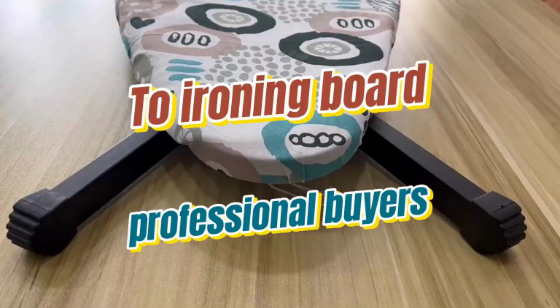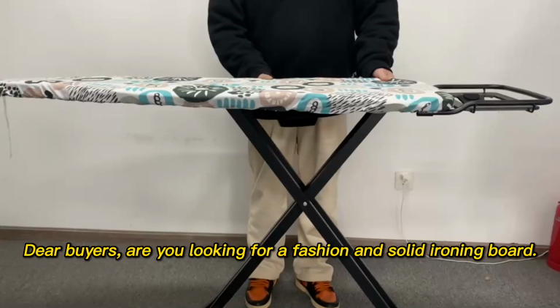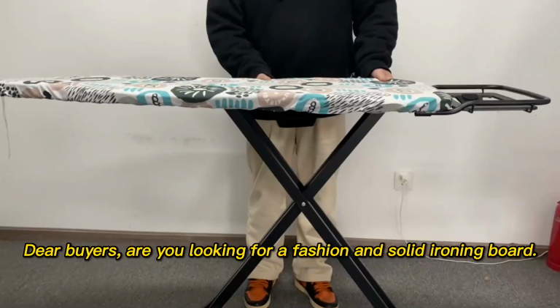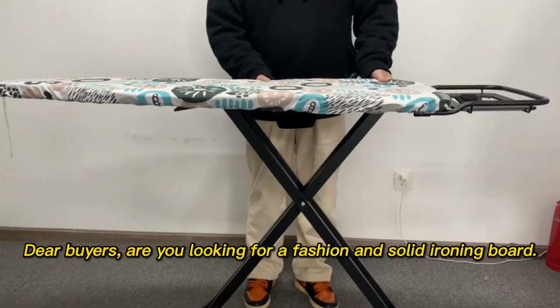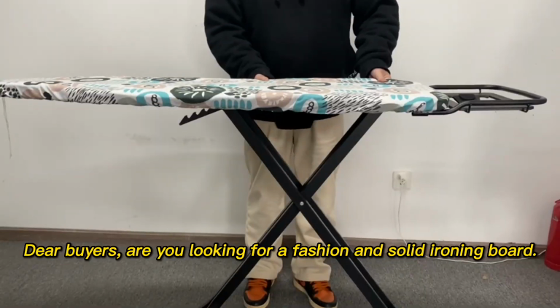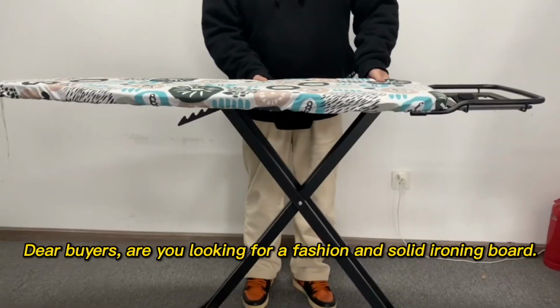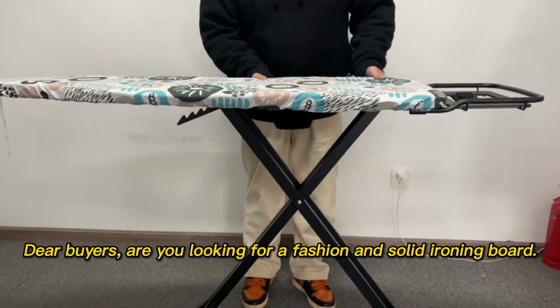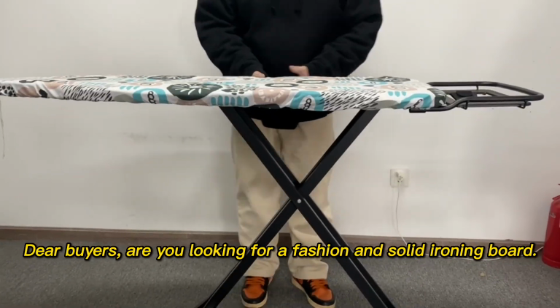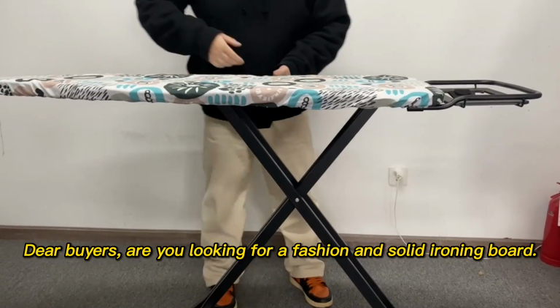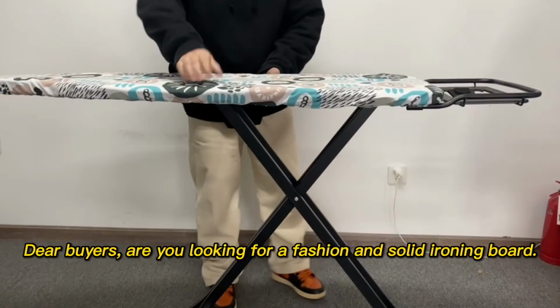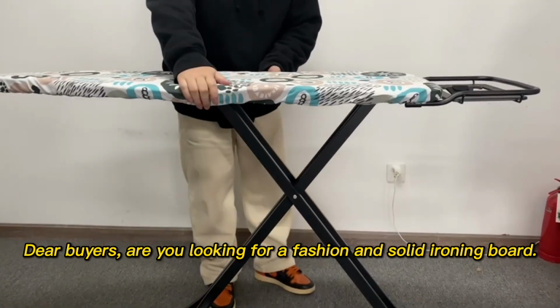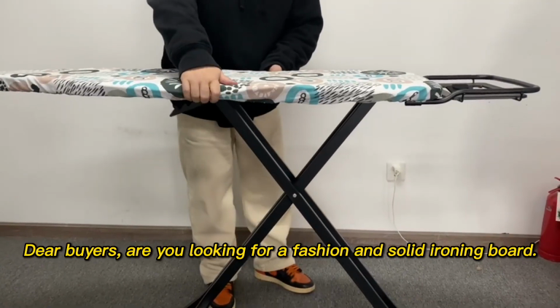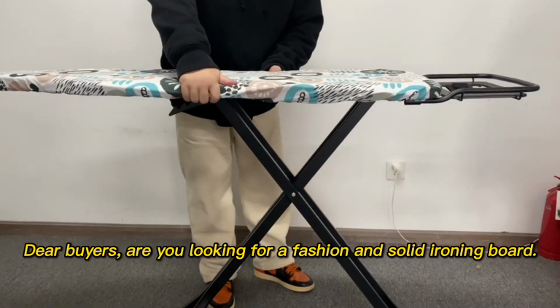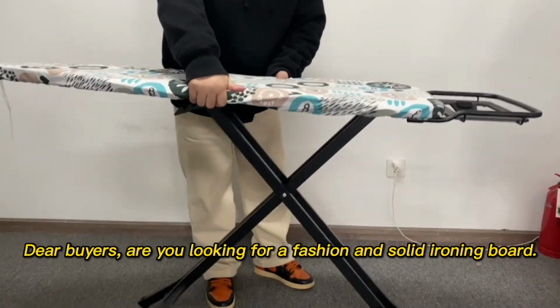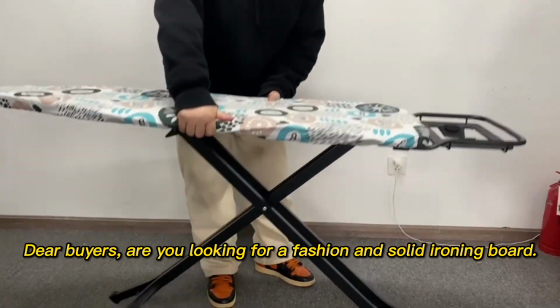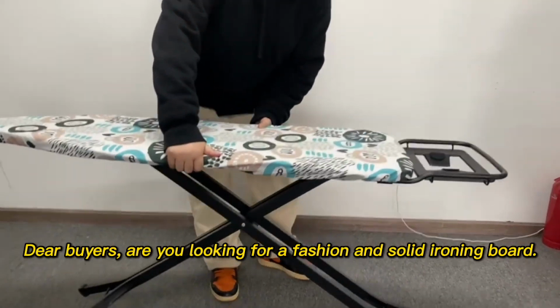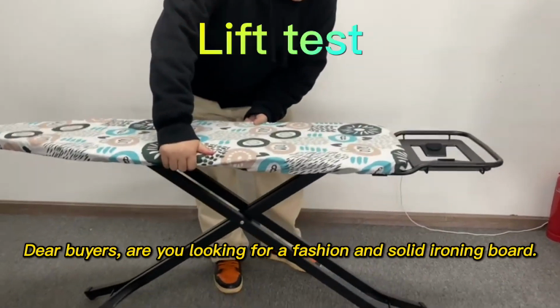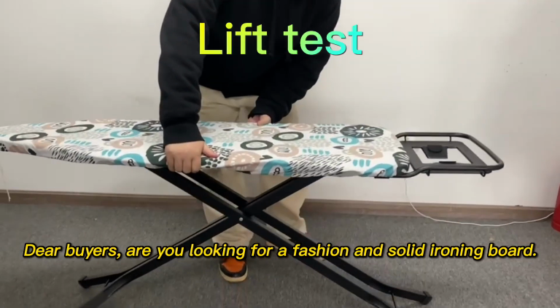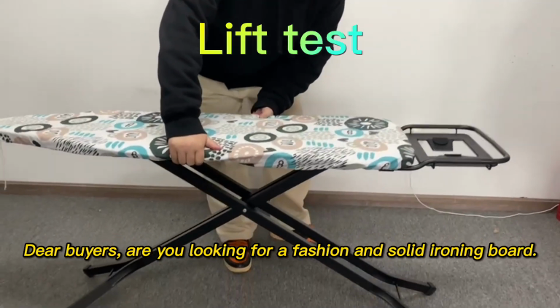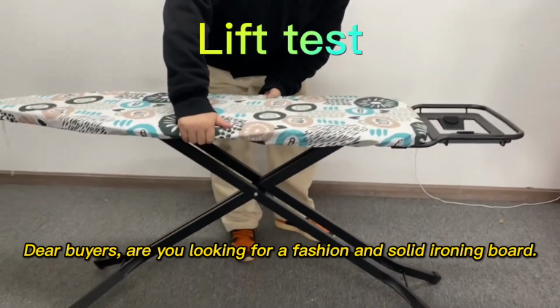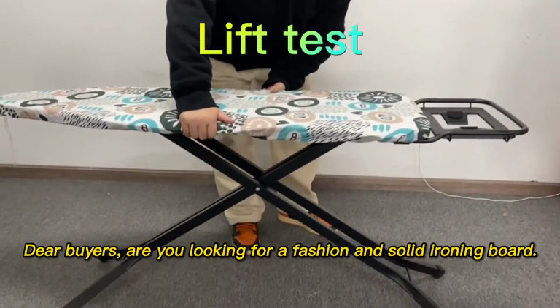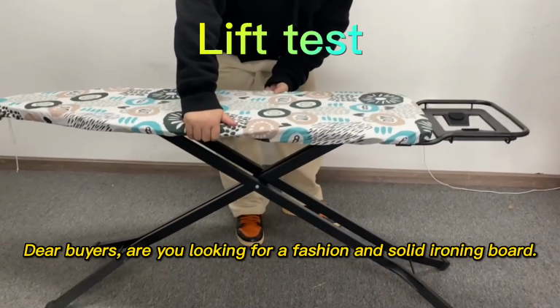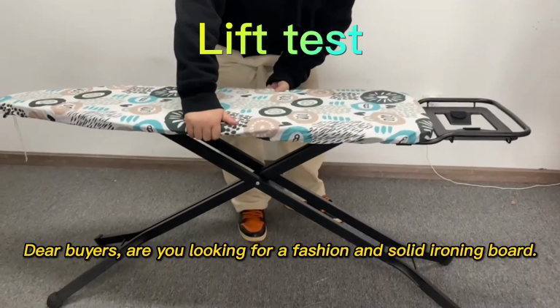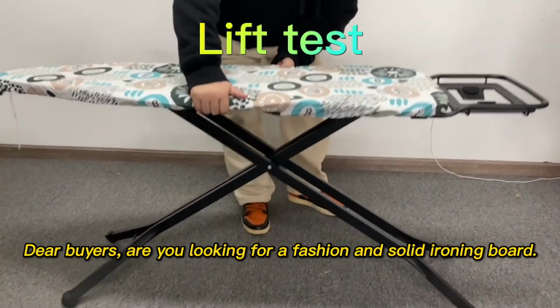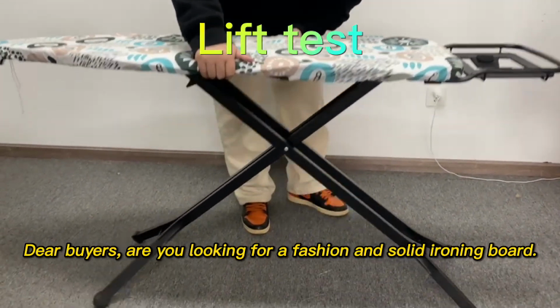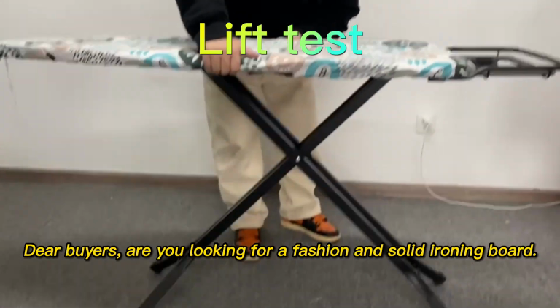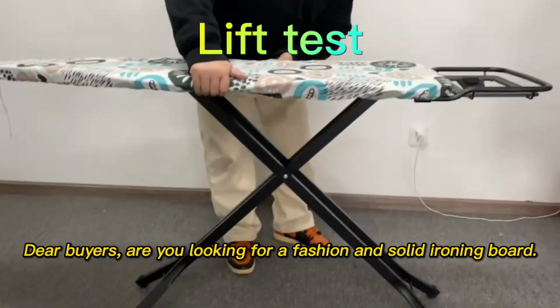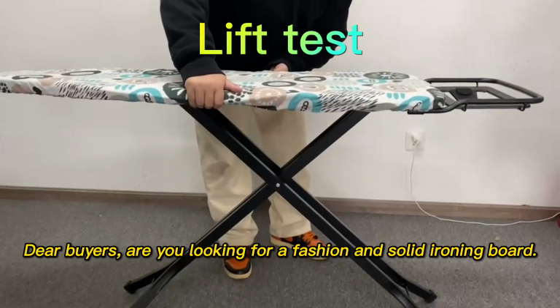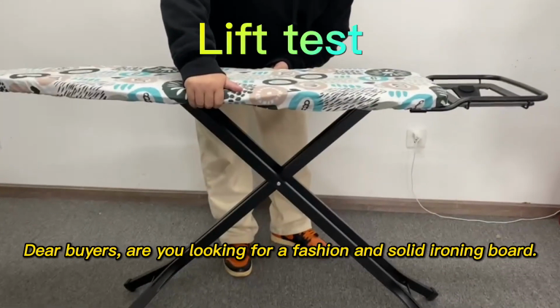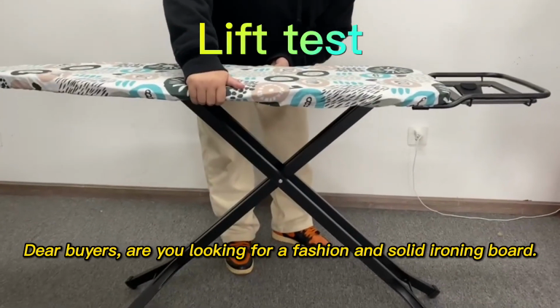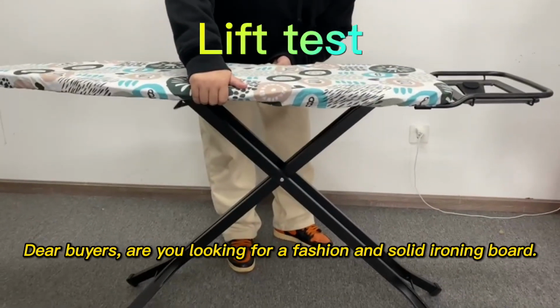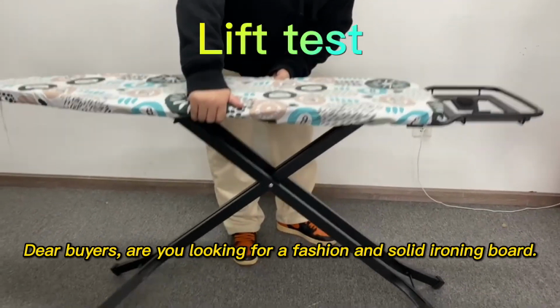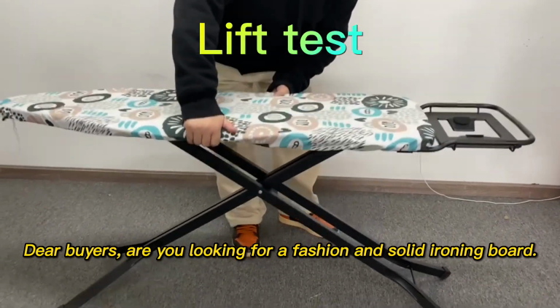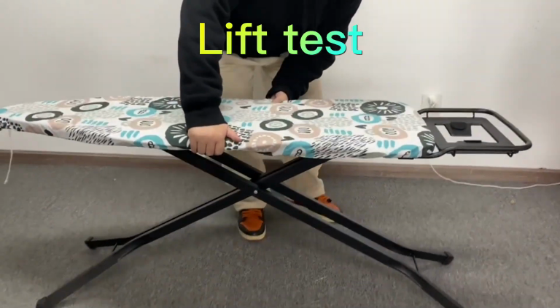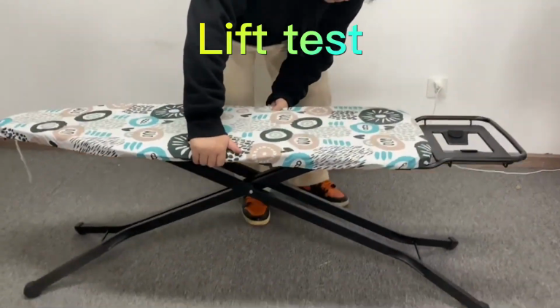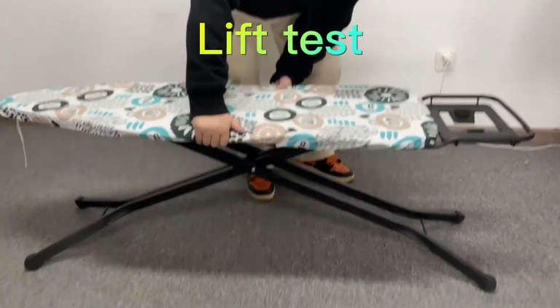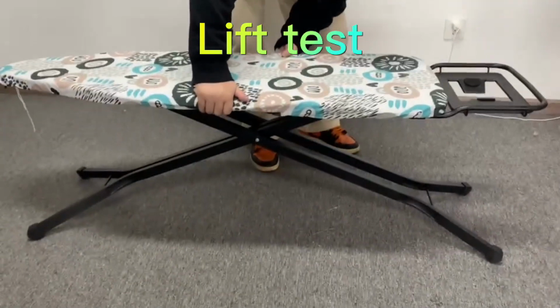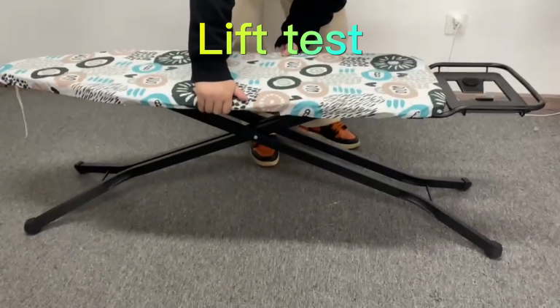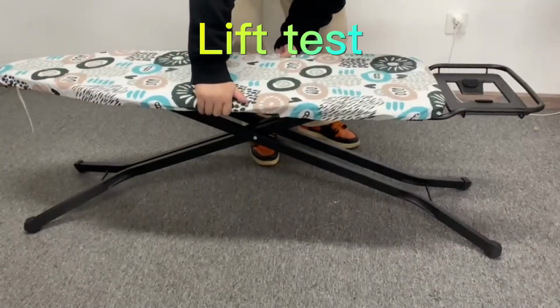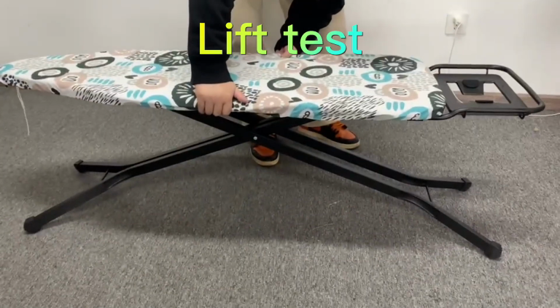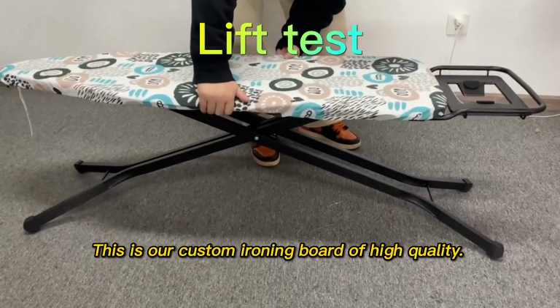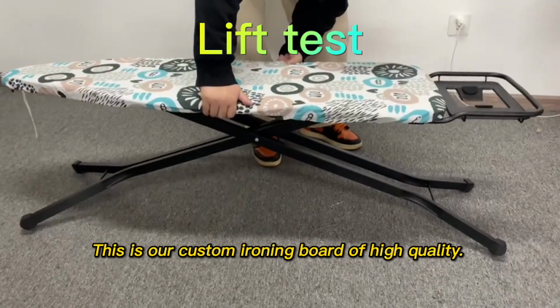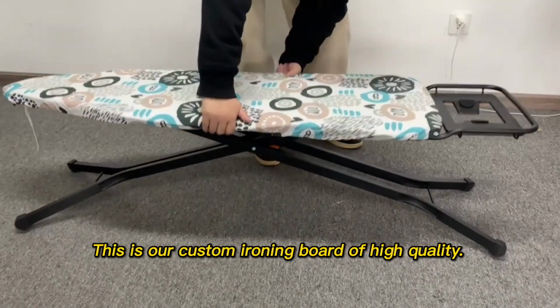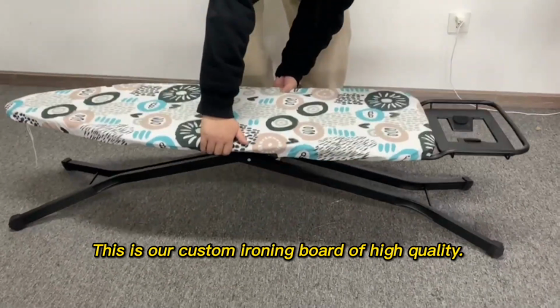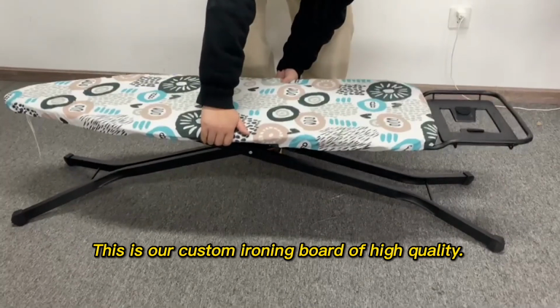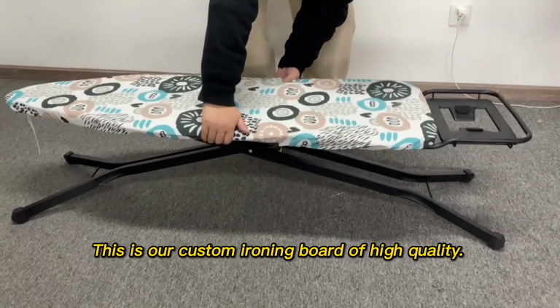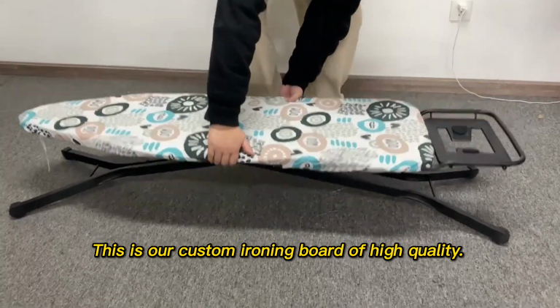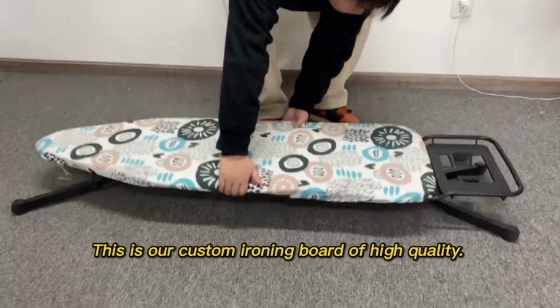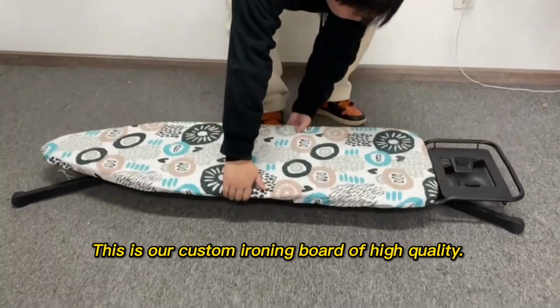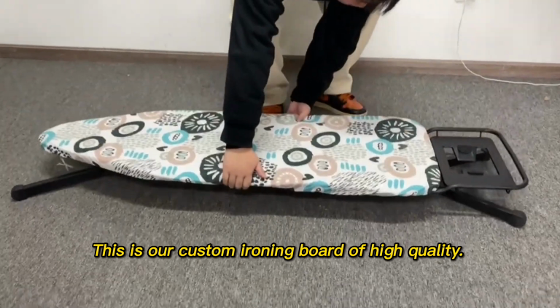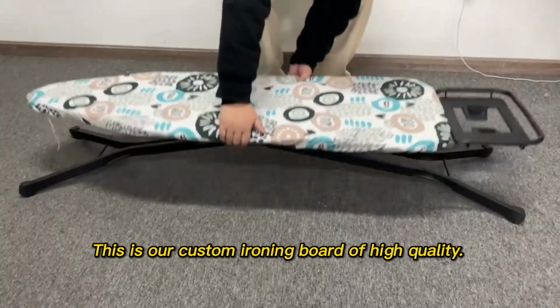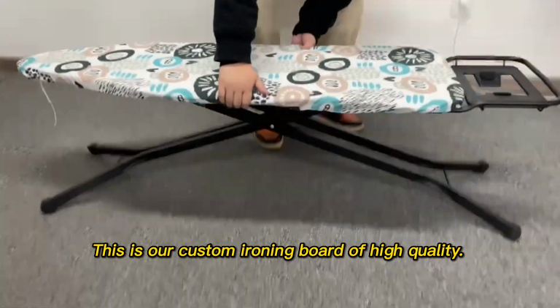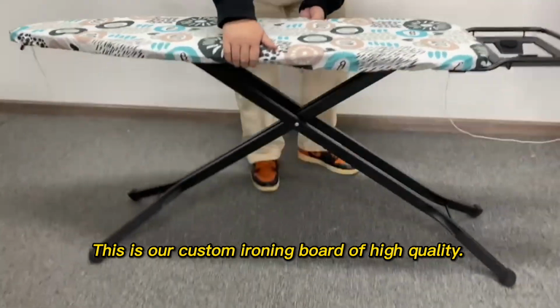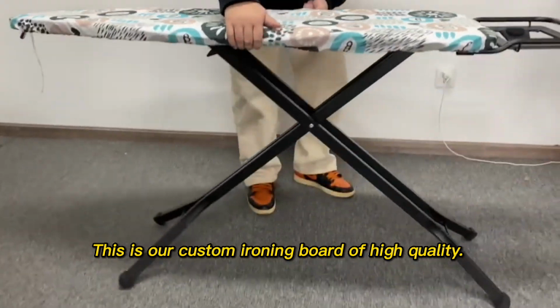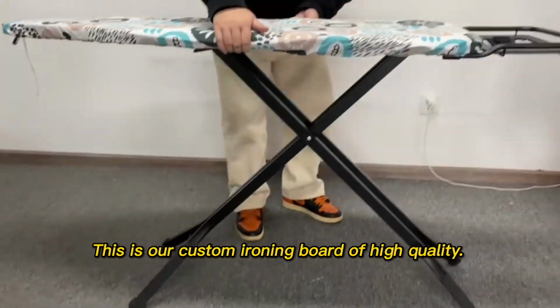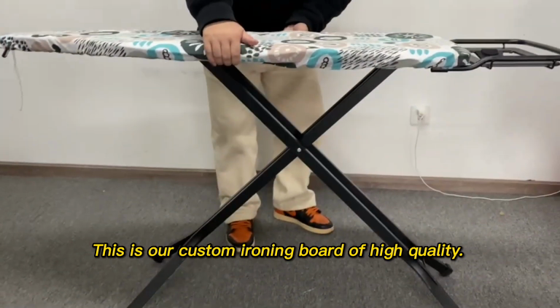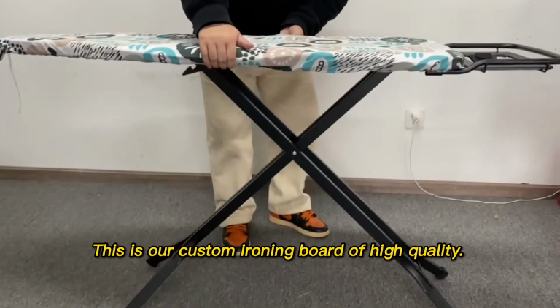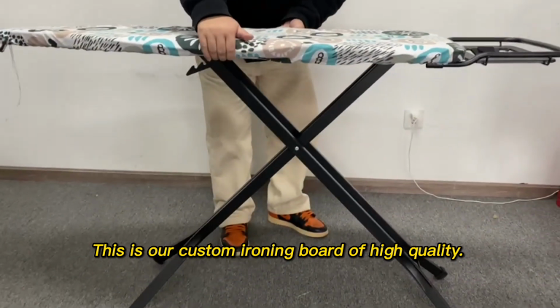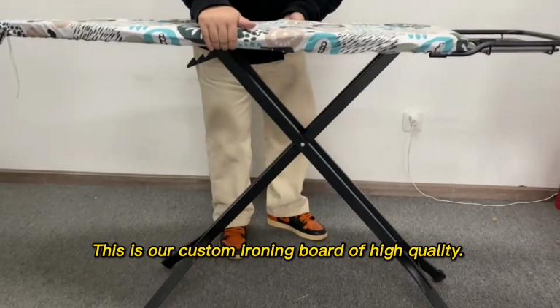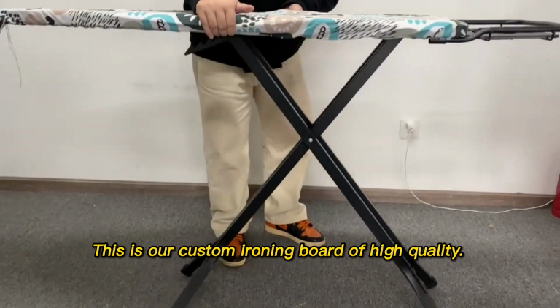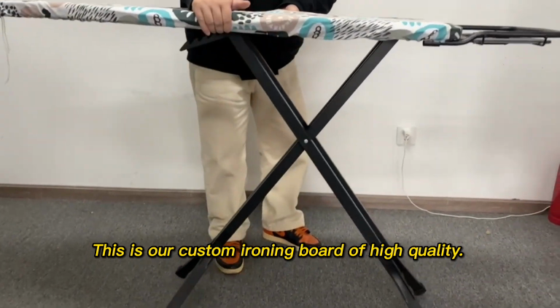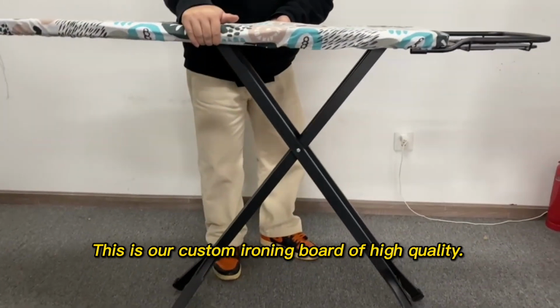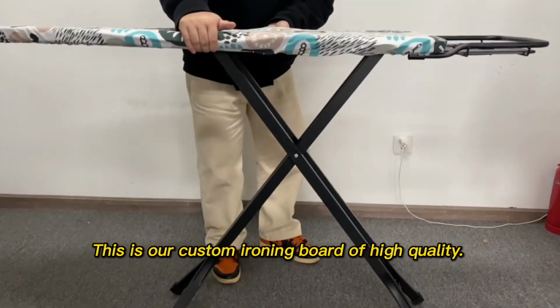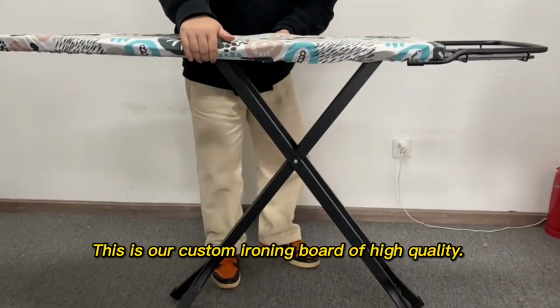Dear buyers, are you looking for a fashionable and solid ironing board? This is our custom ironing board of high quality.